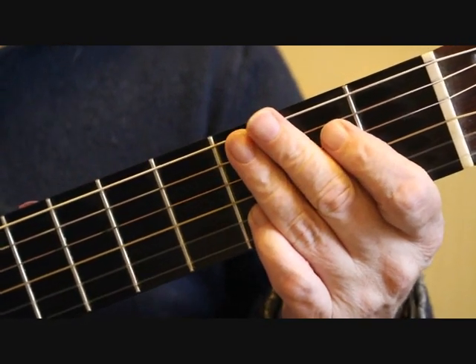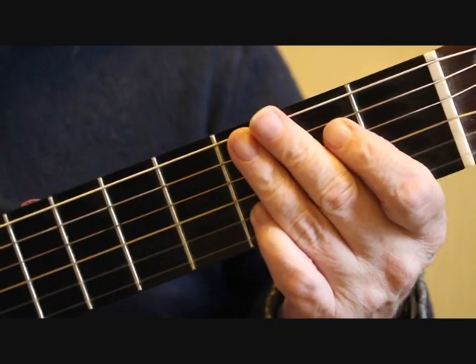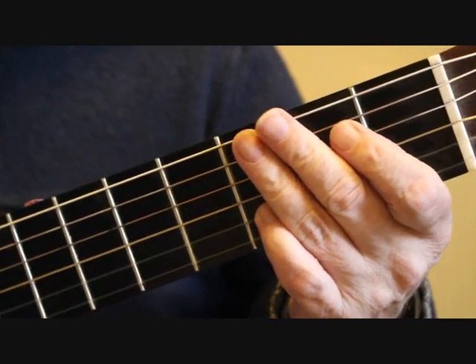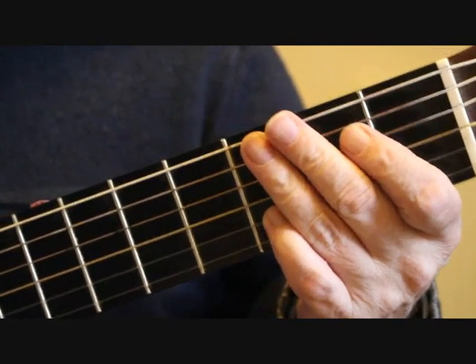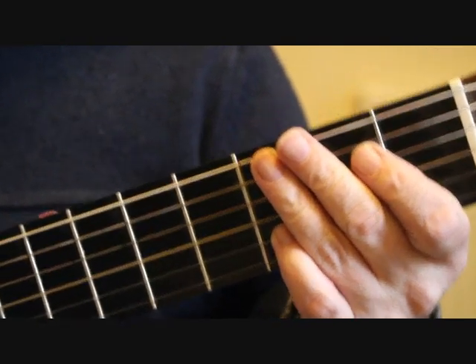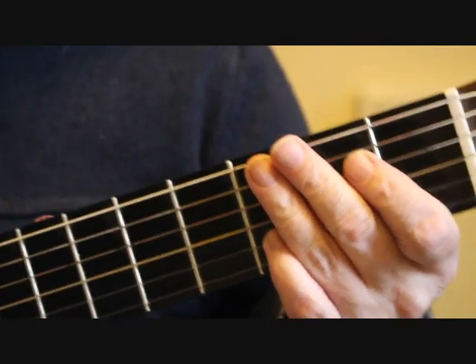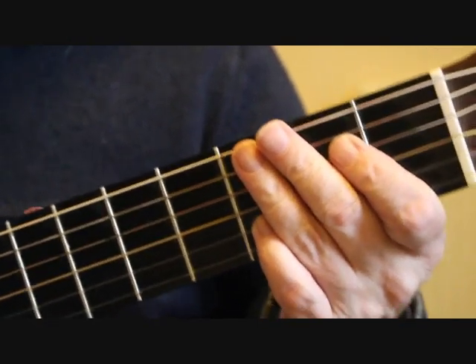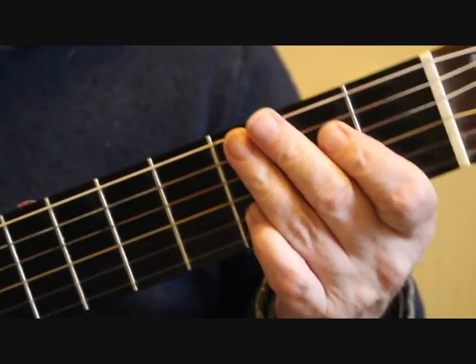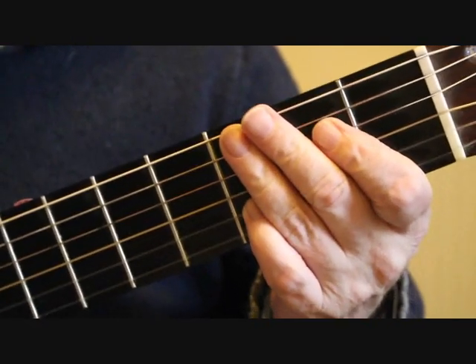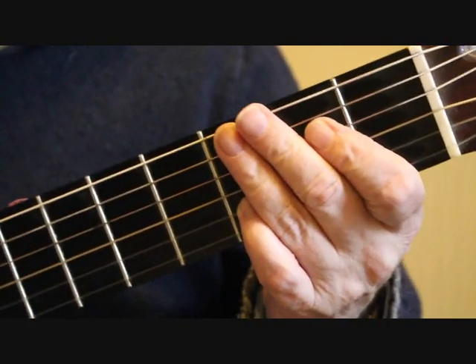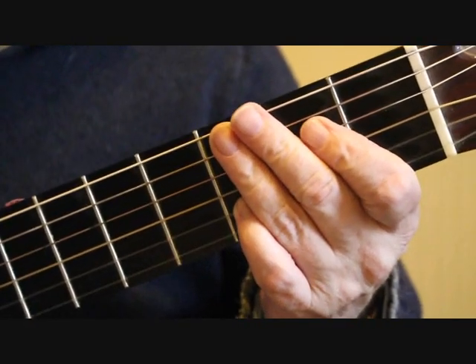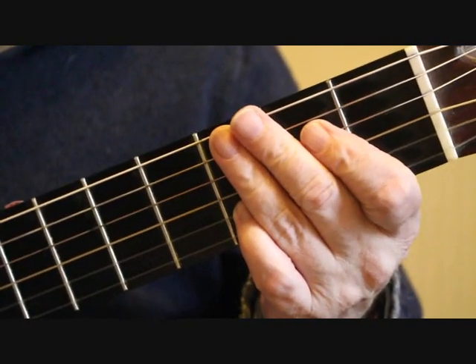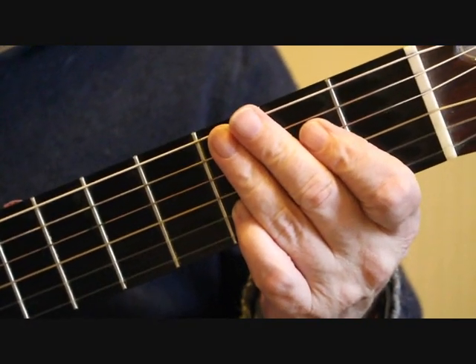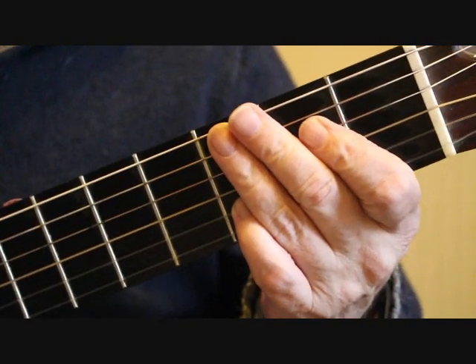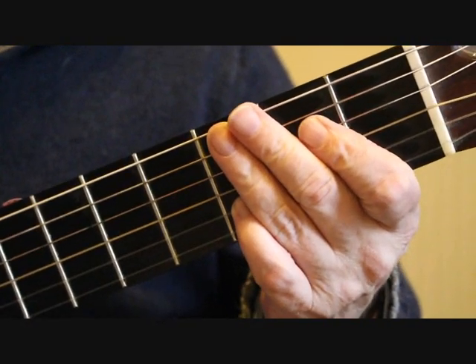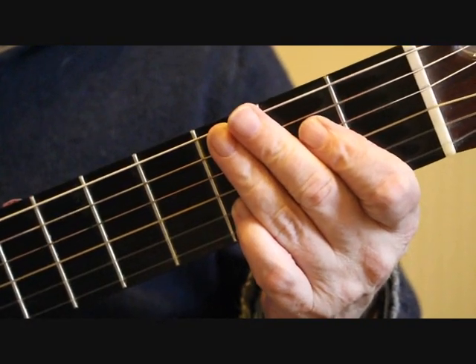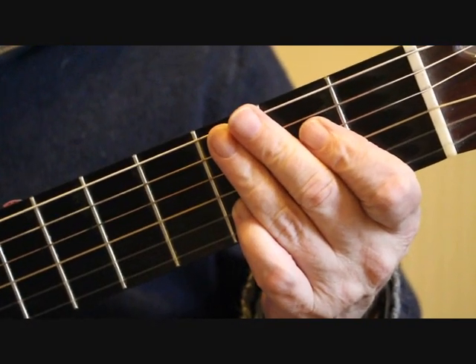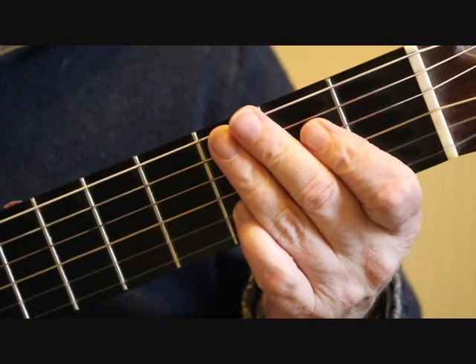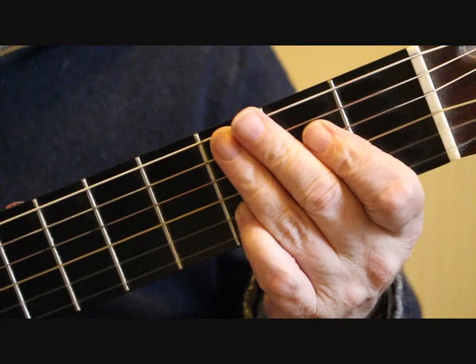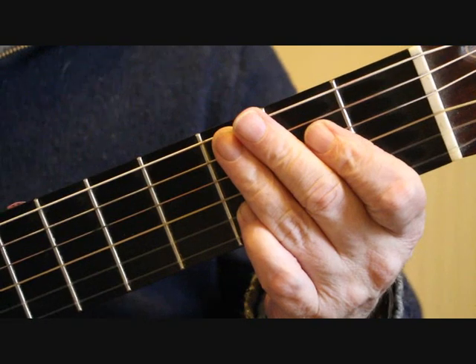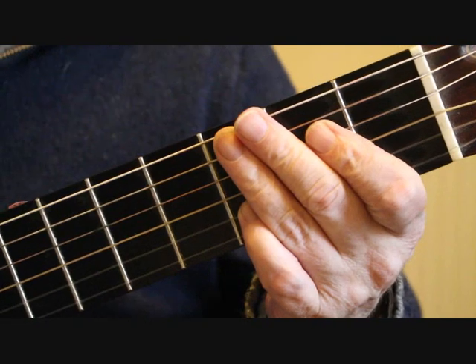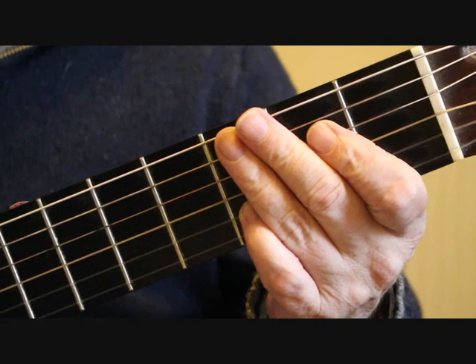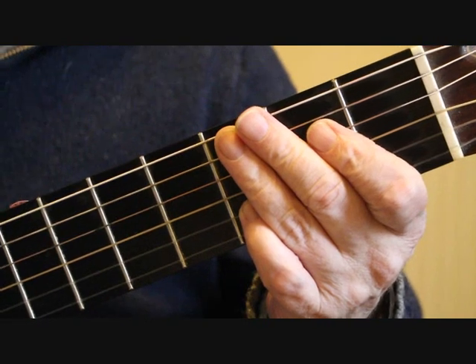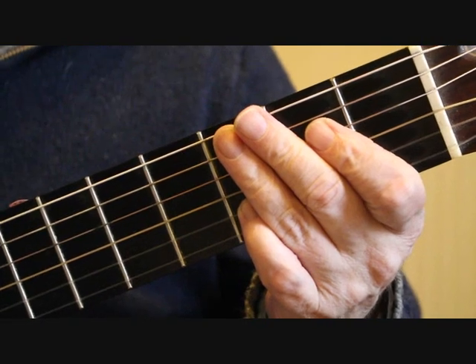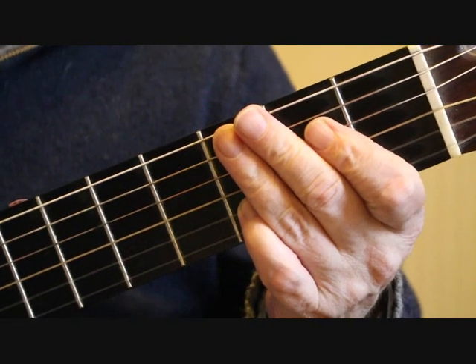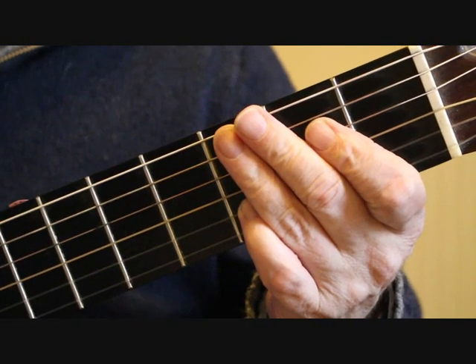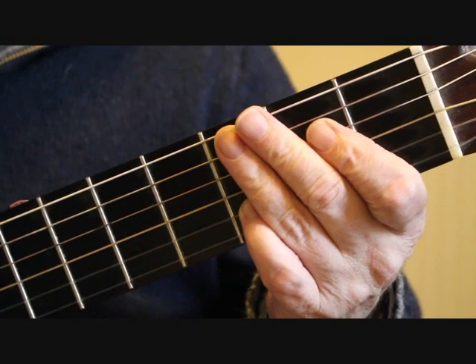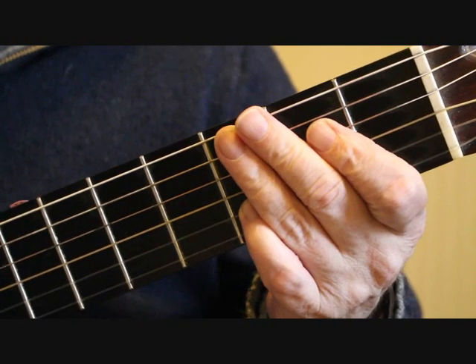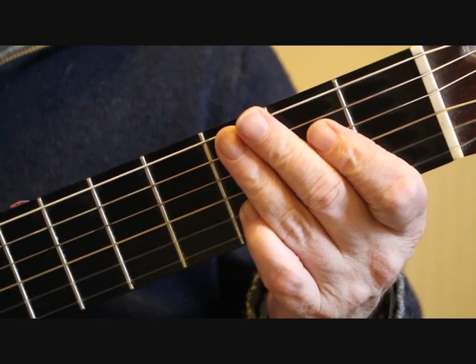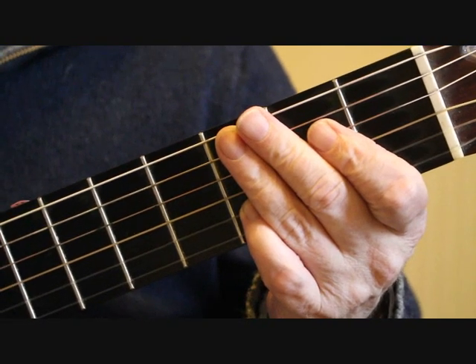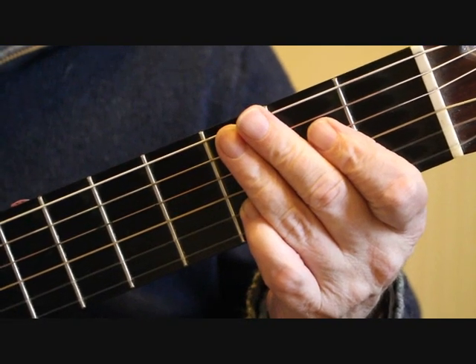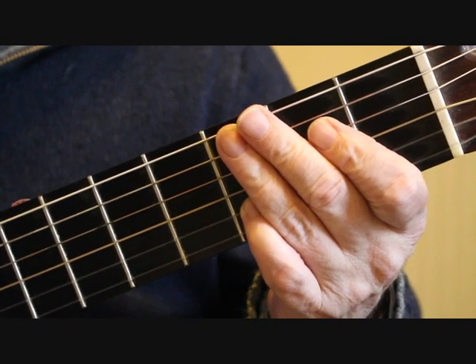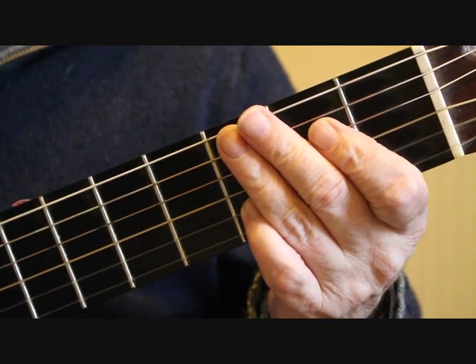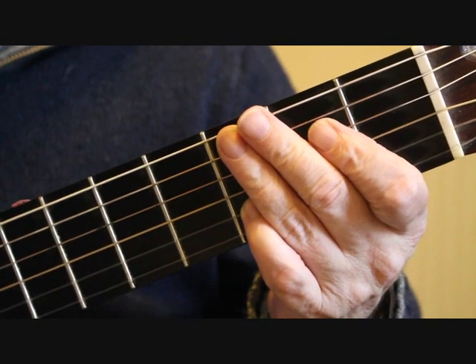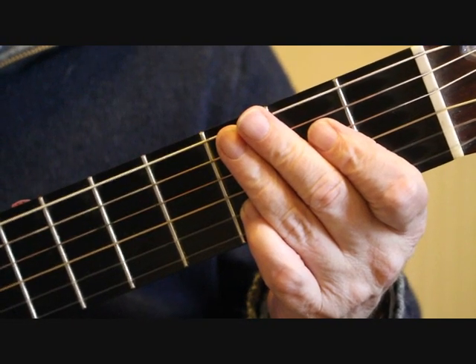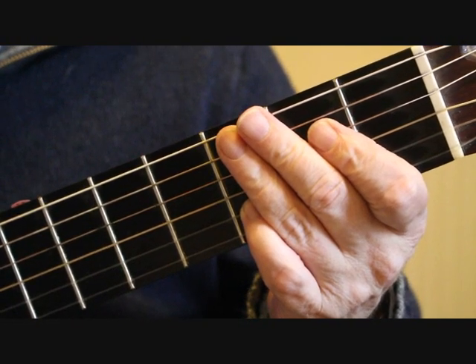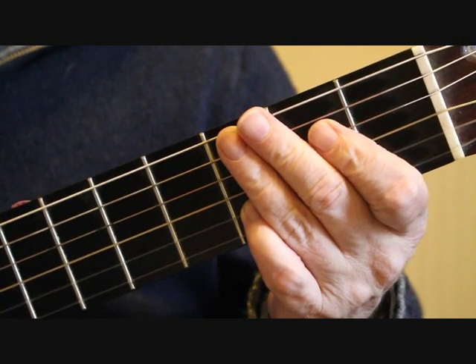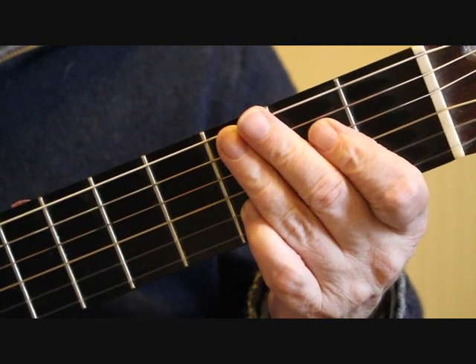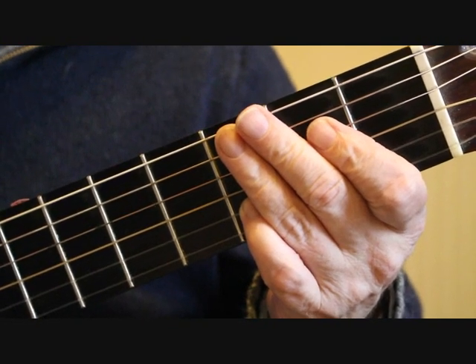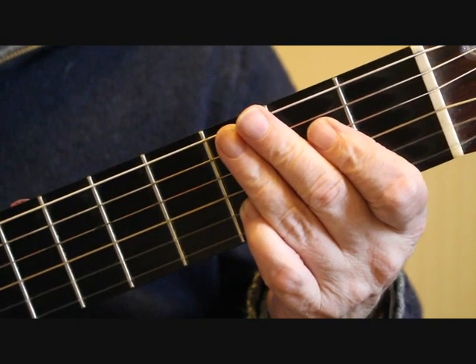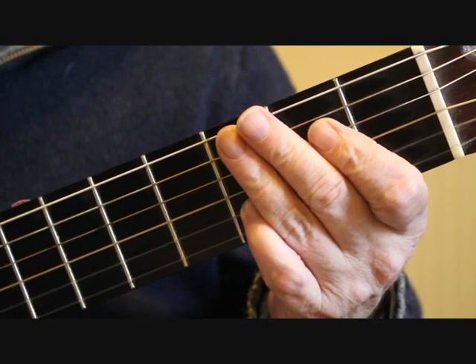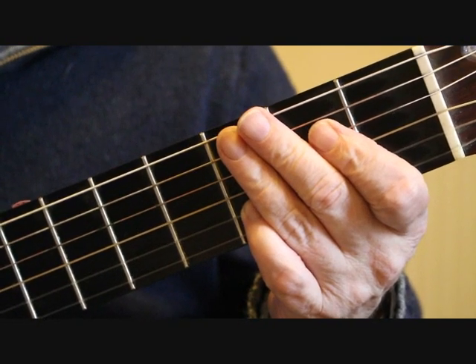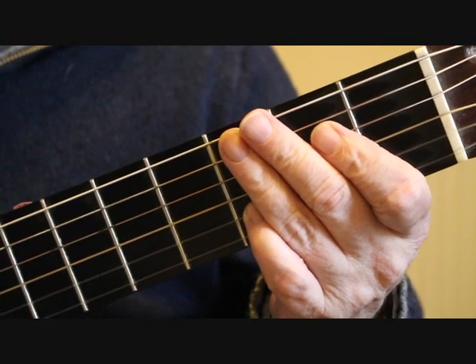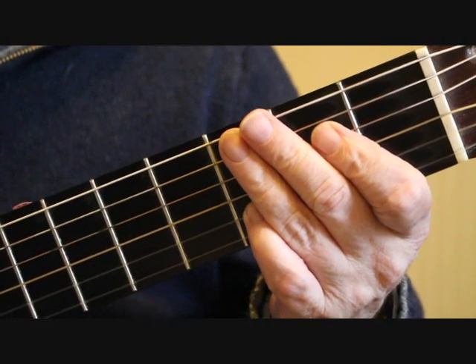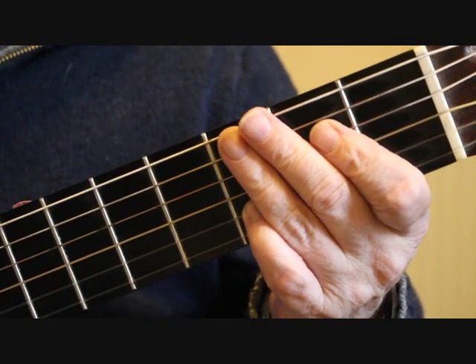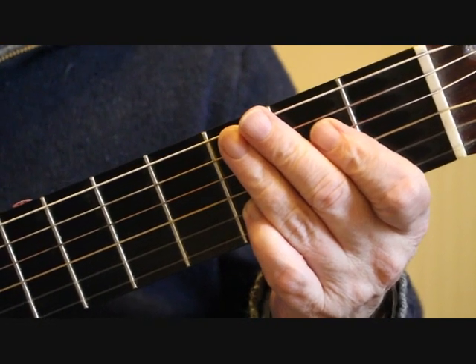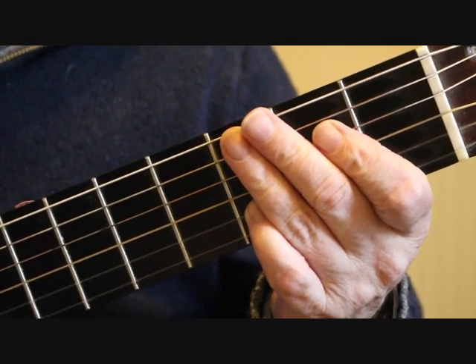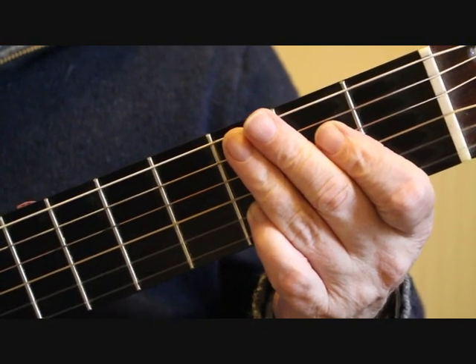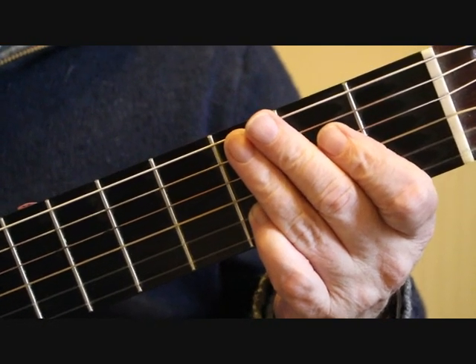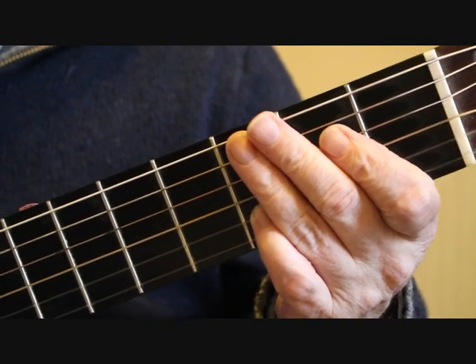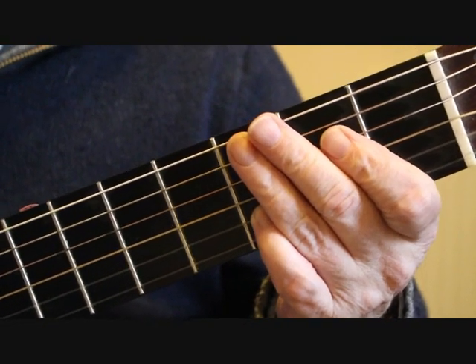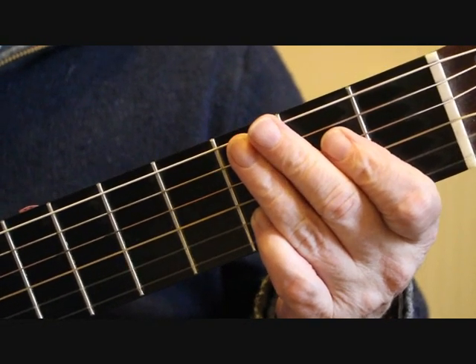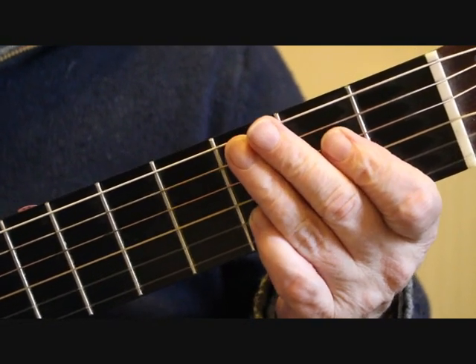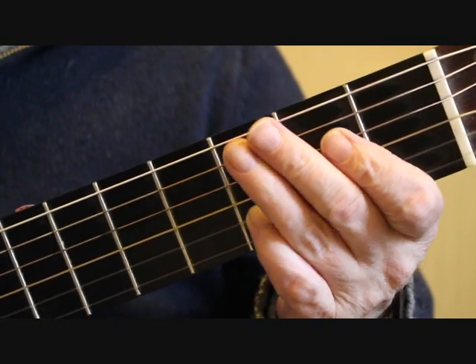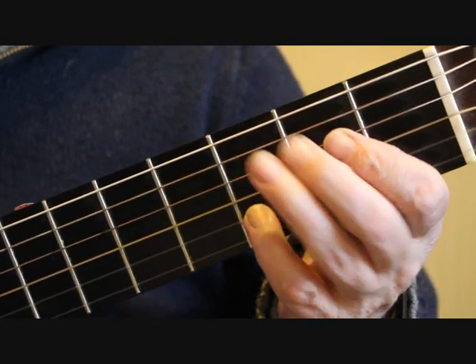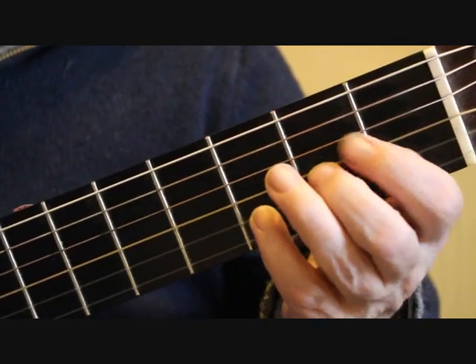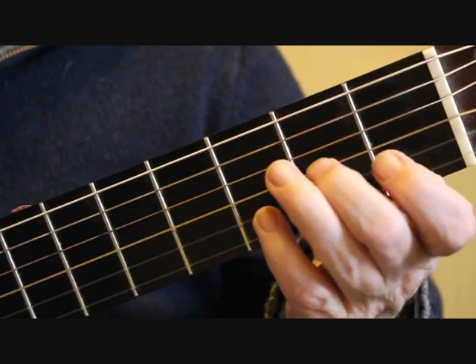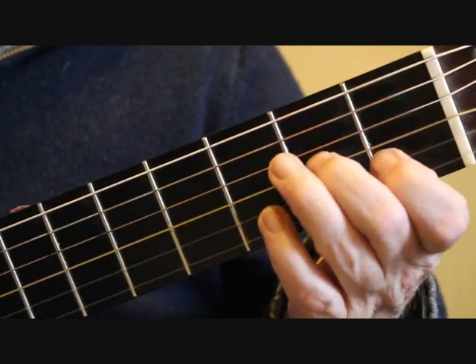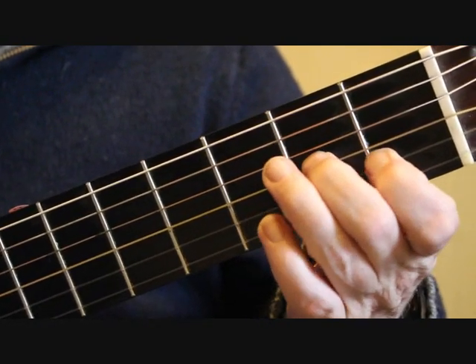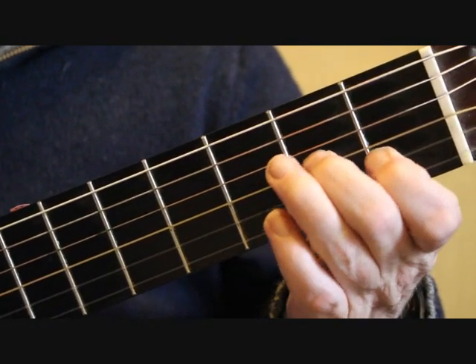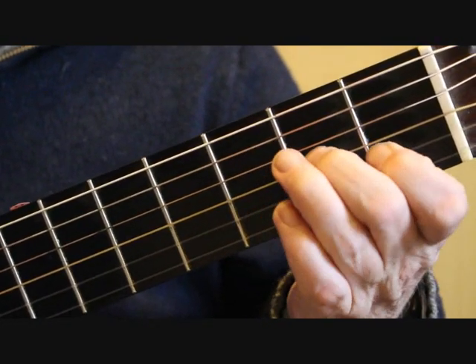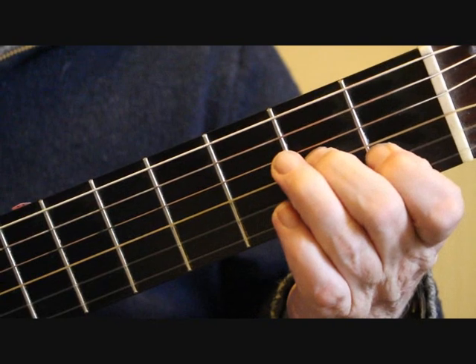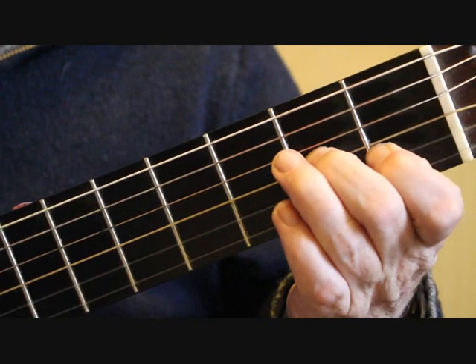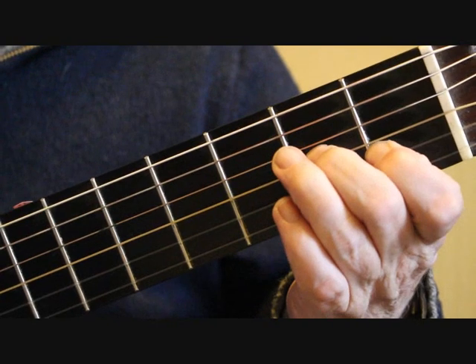Bar 22 and bar 23 are a repeat of bars 18 and 19. So that is...